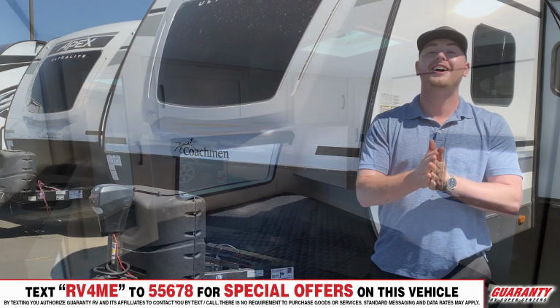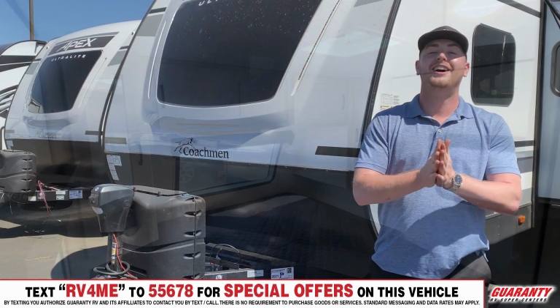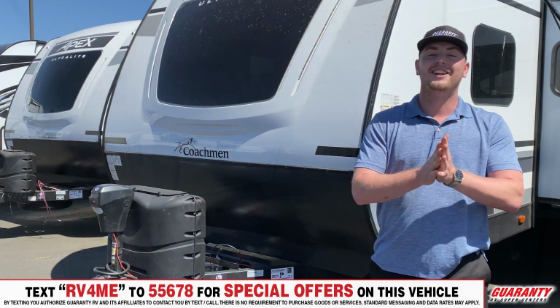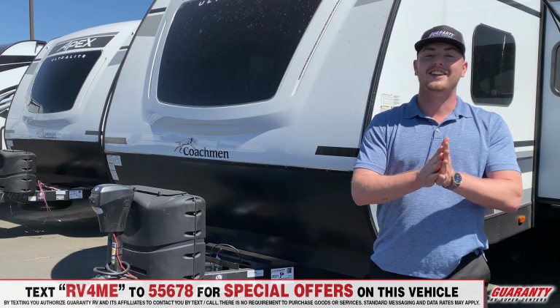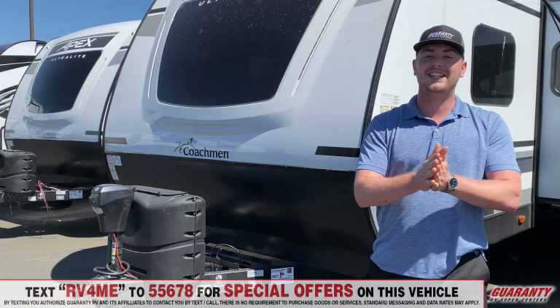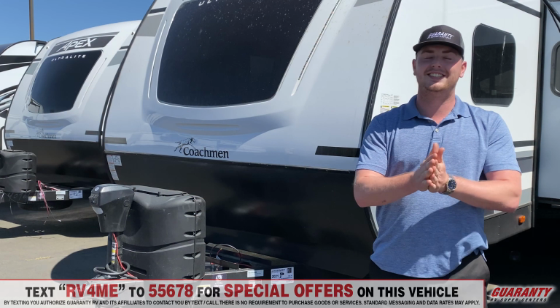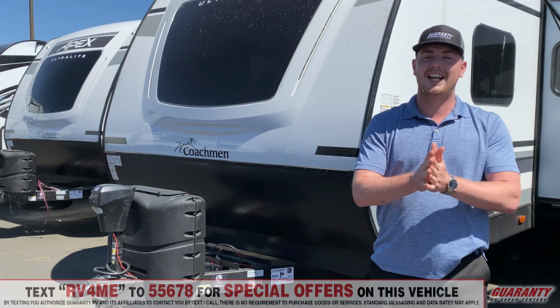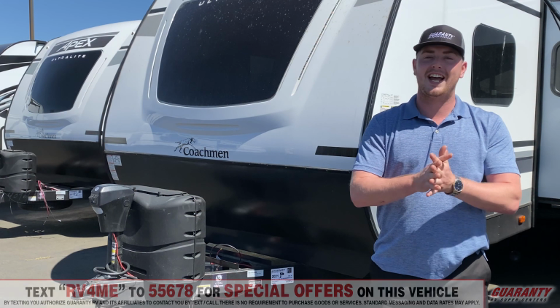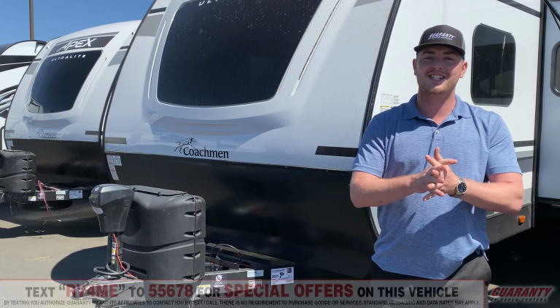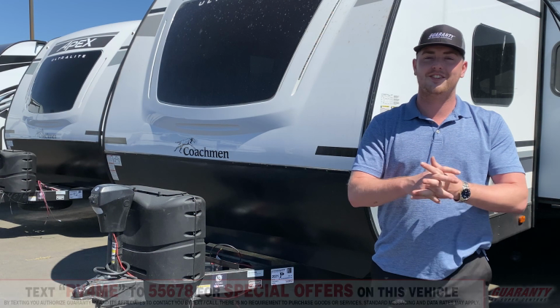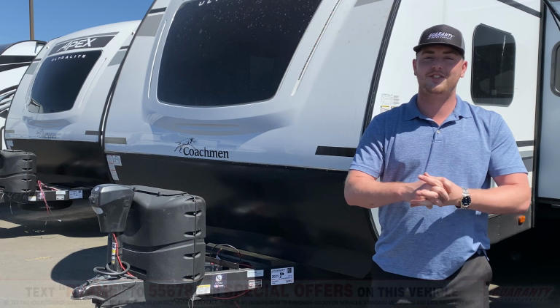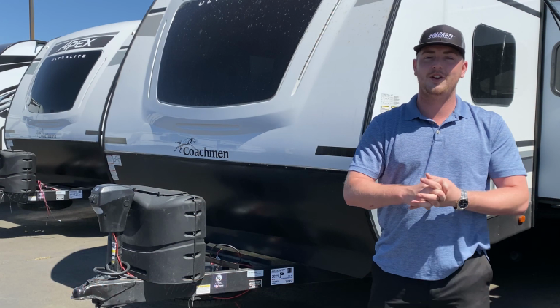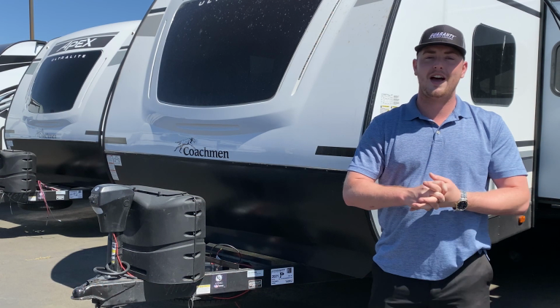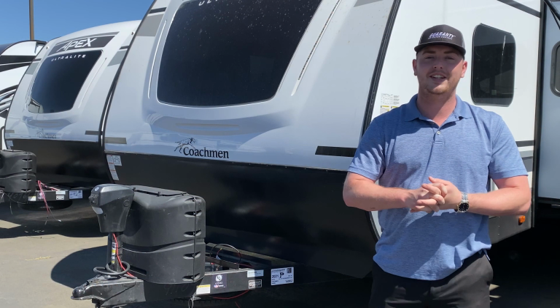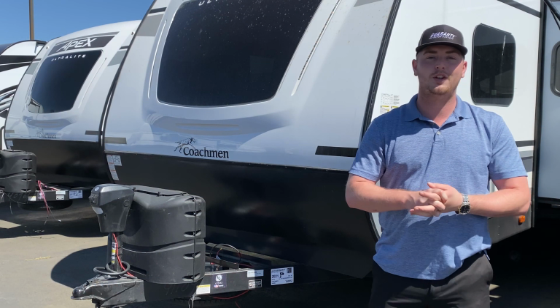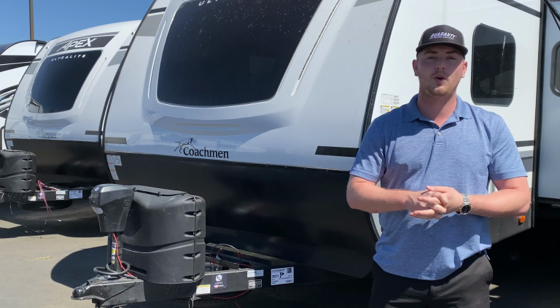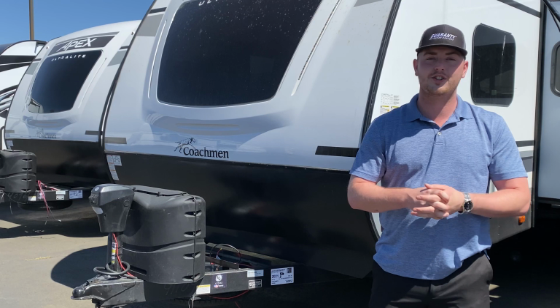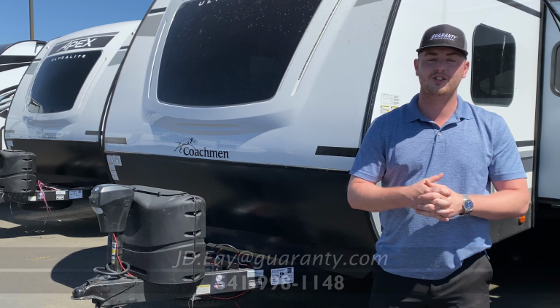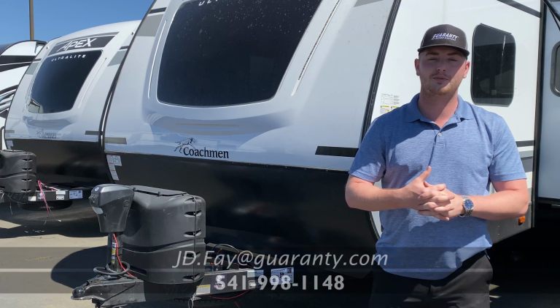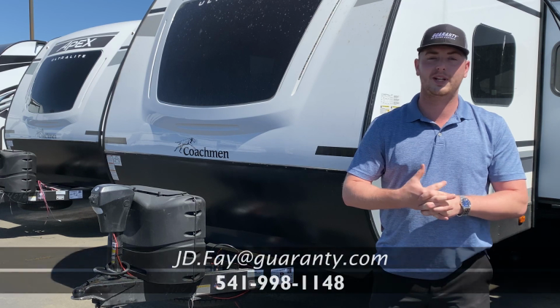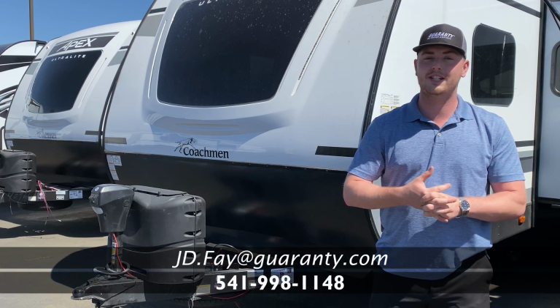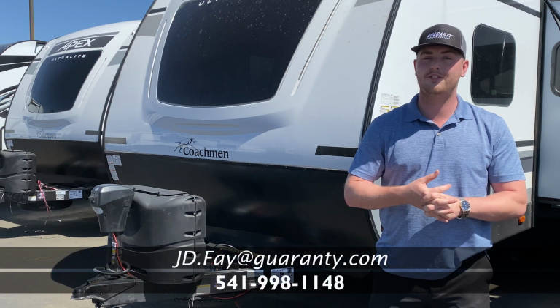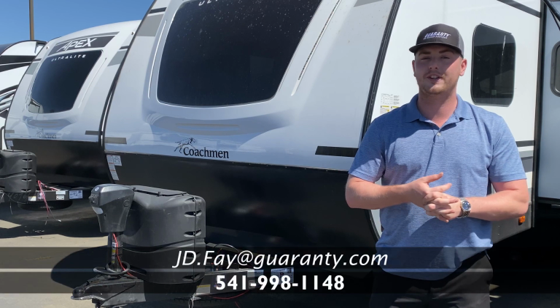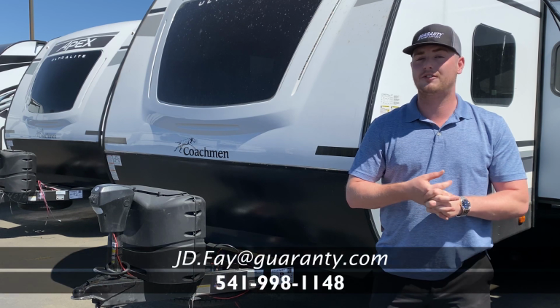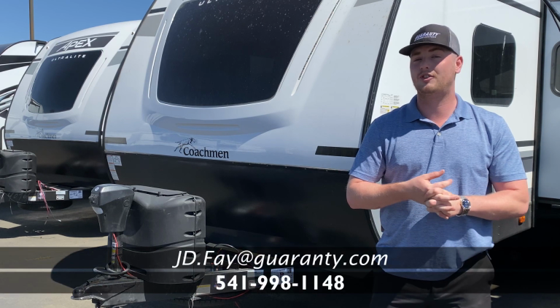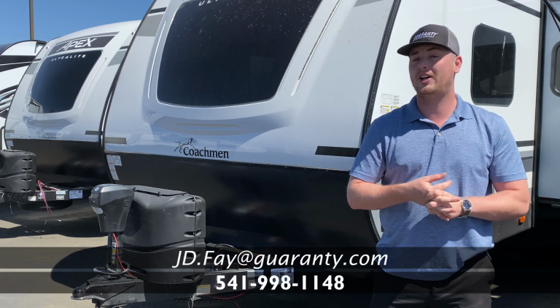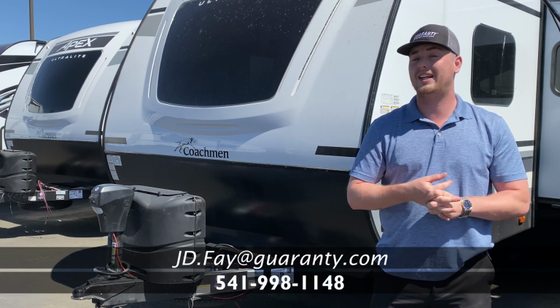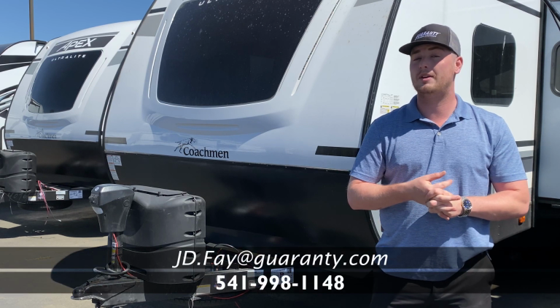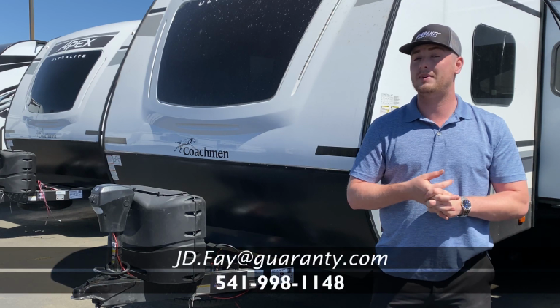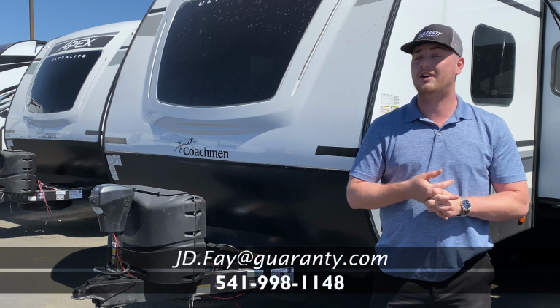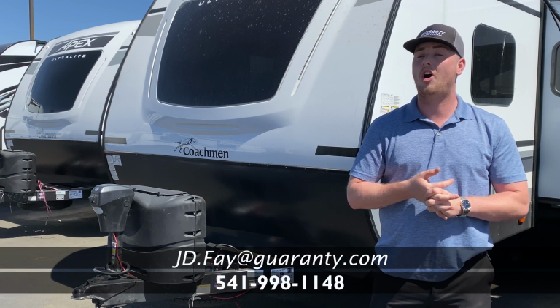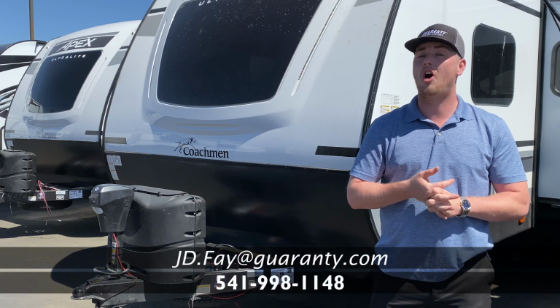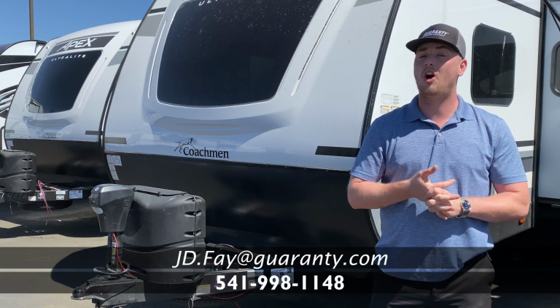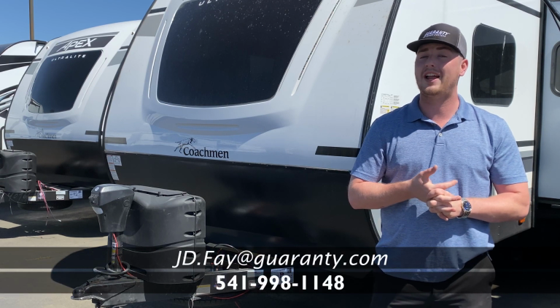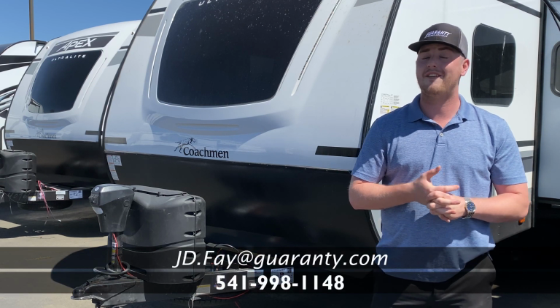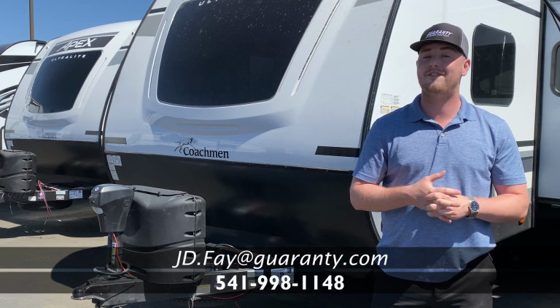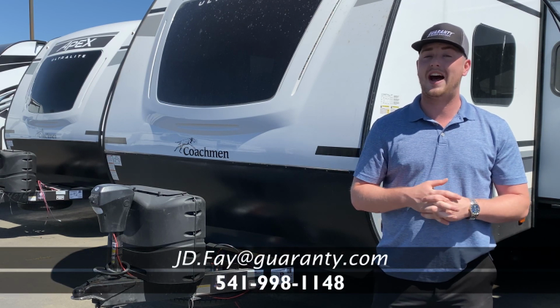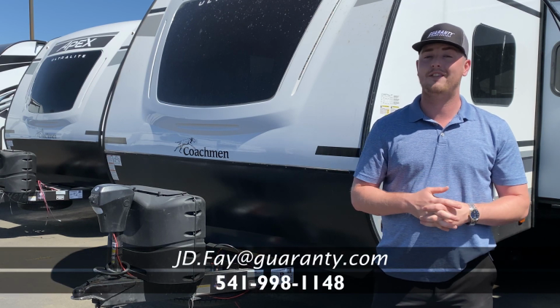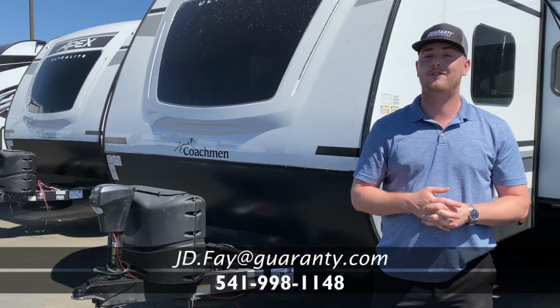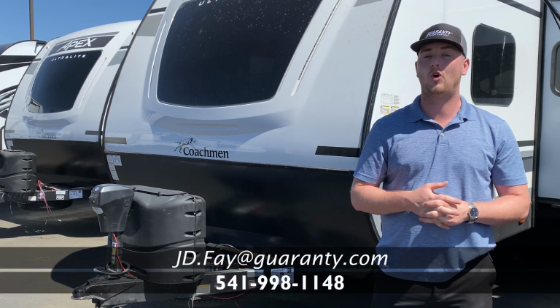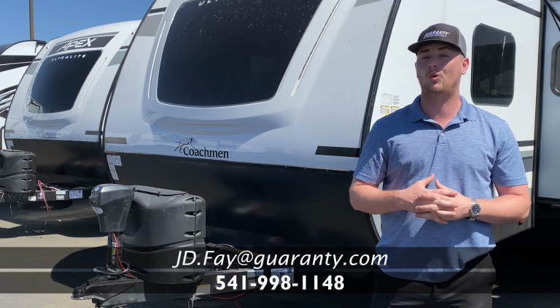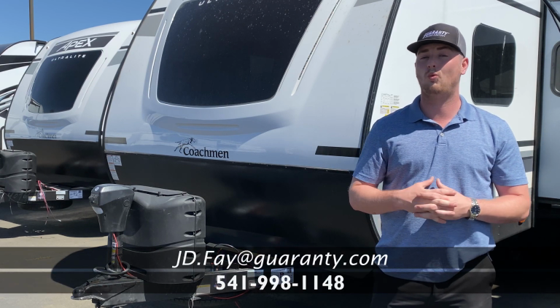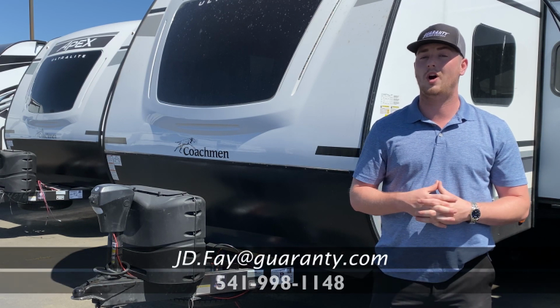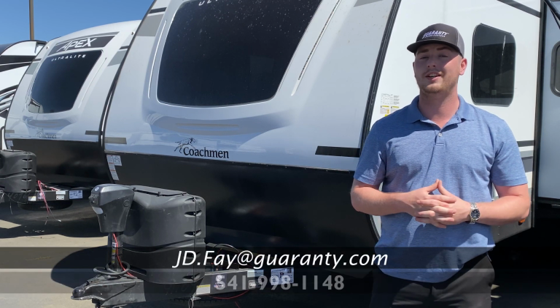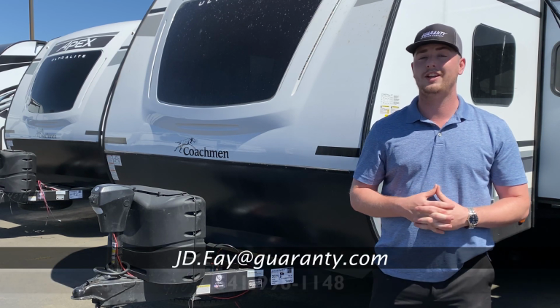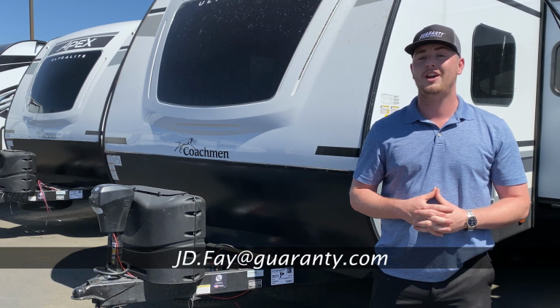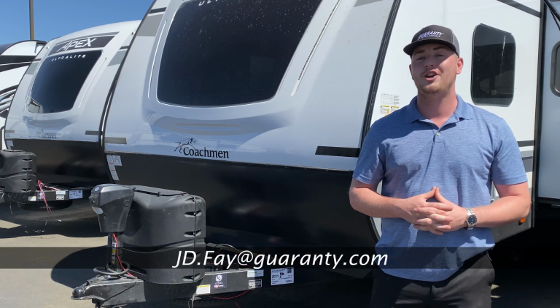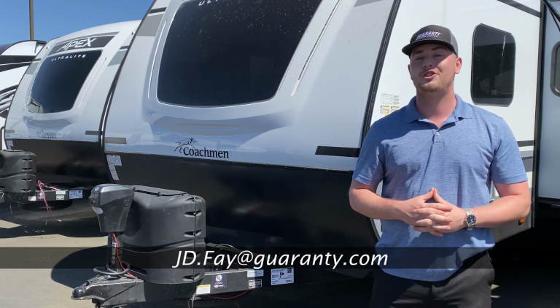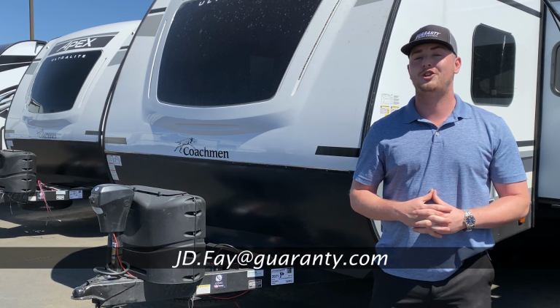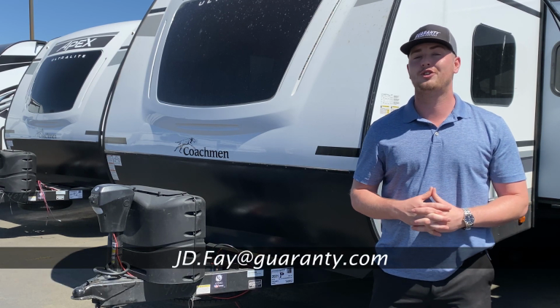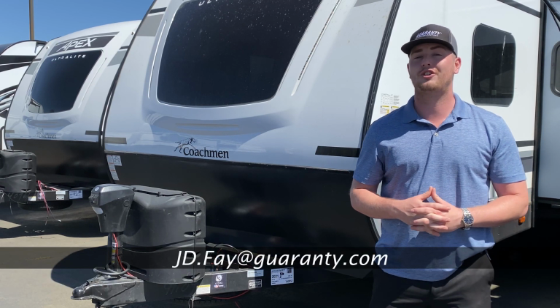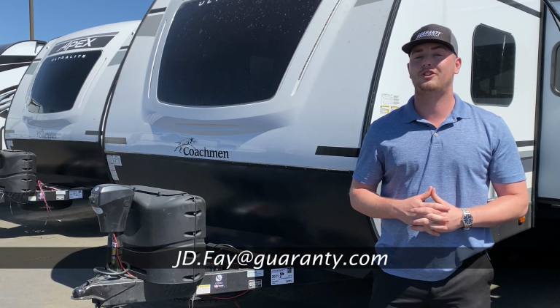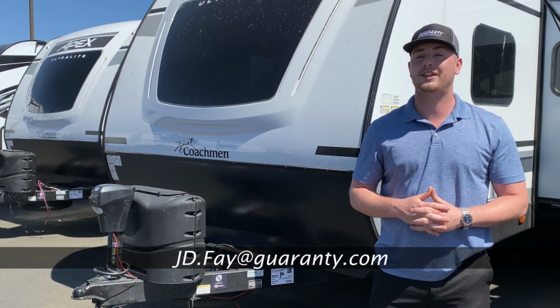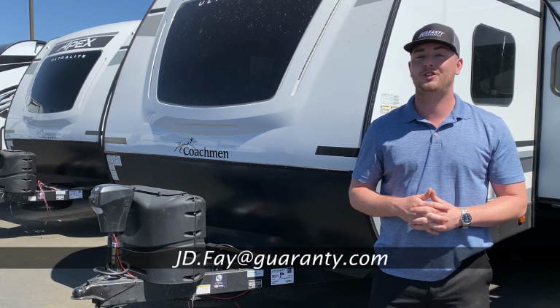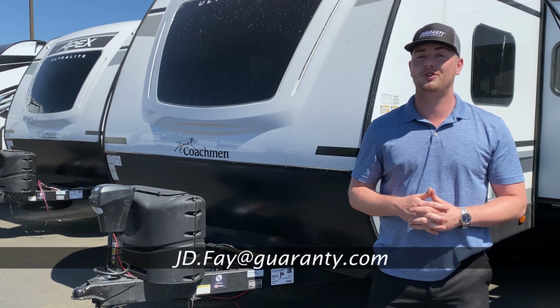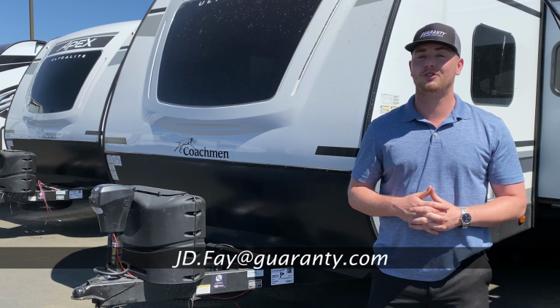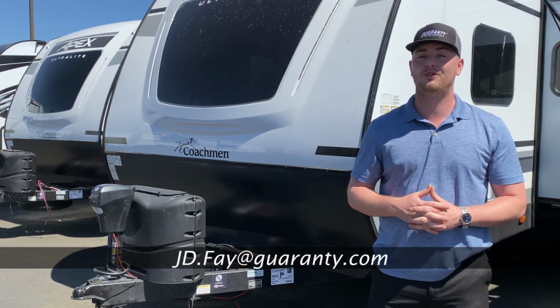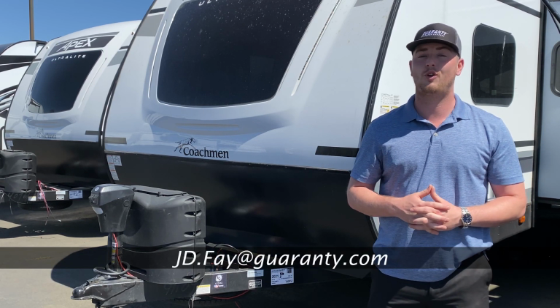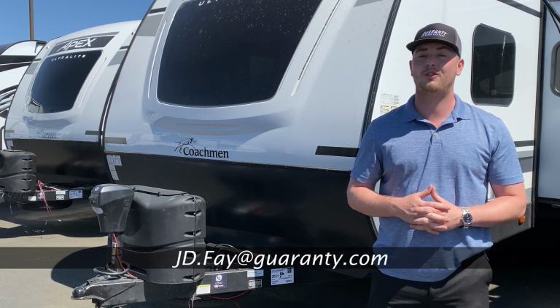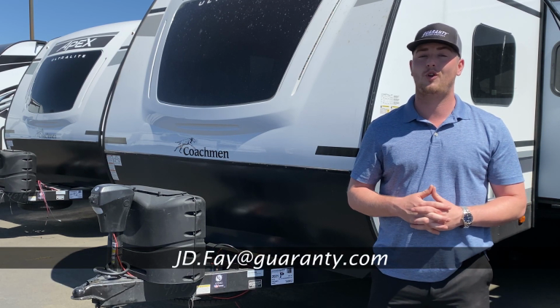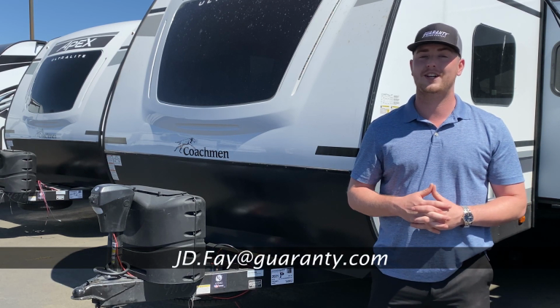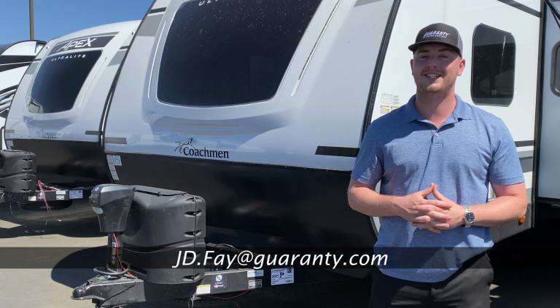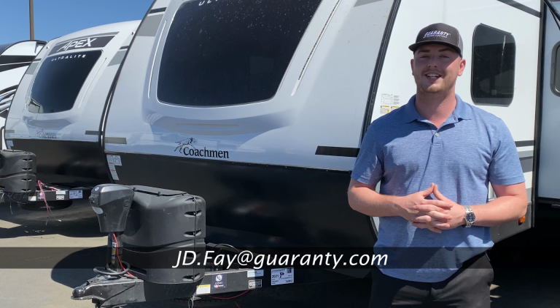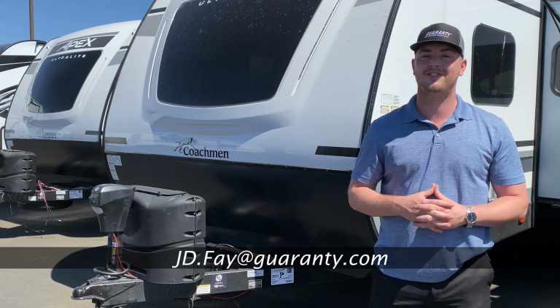Thanks guys, if you have any questions please feel free to give me a call at 541-232-4465.